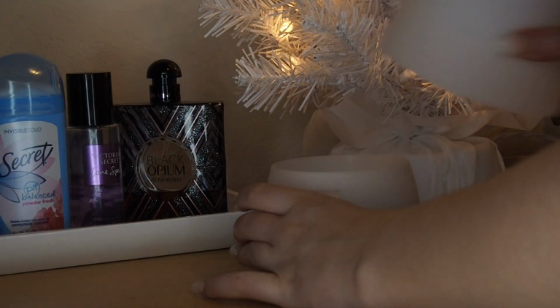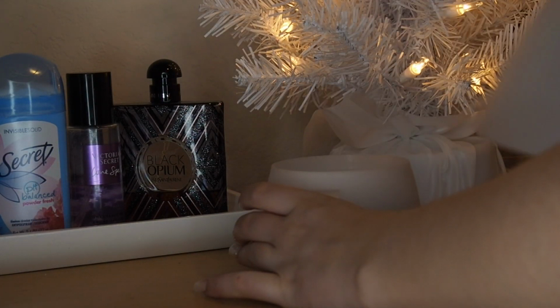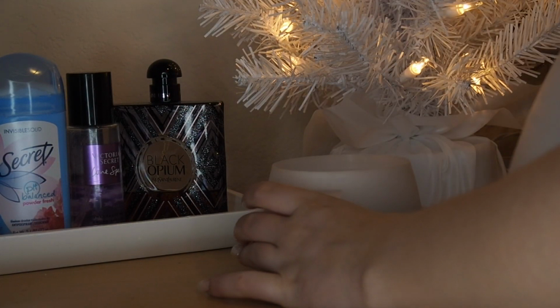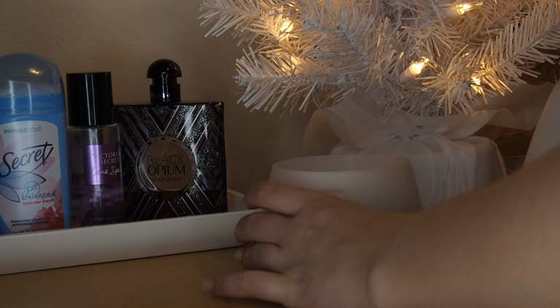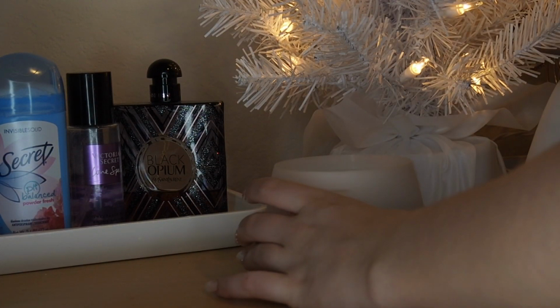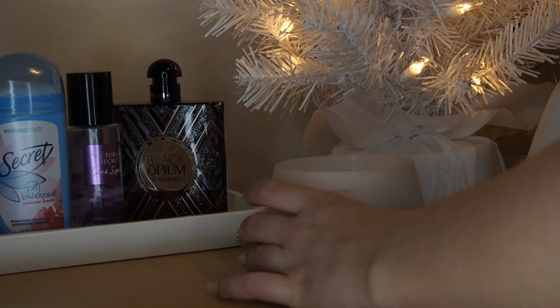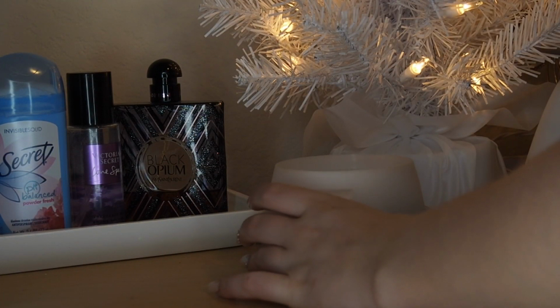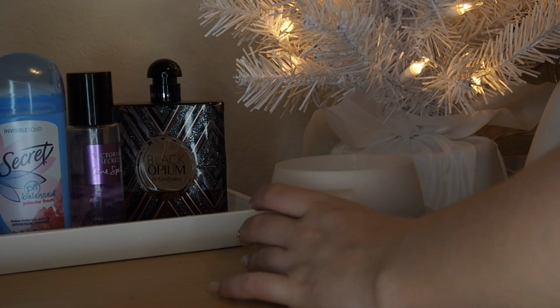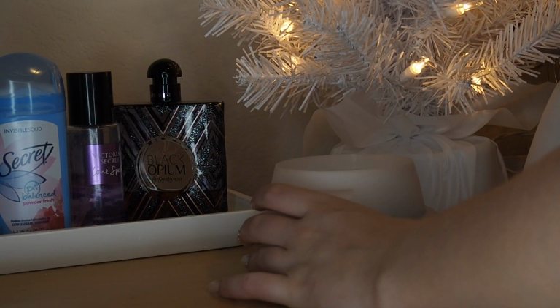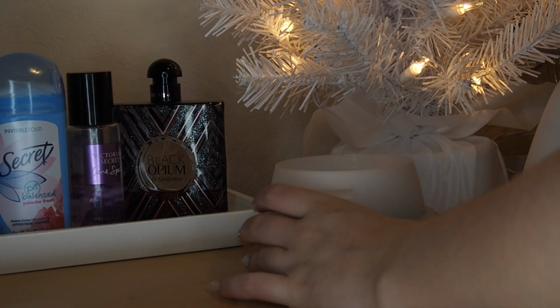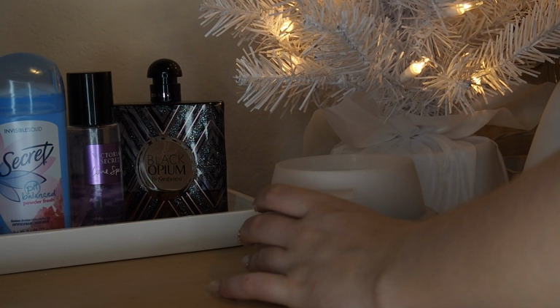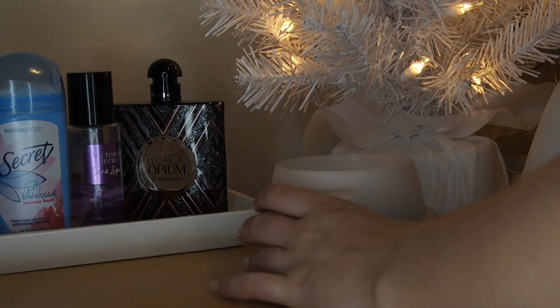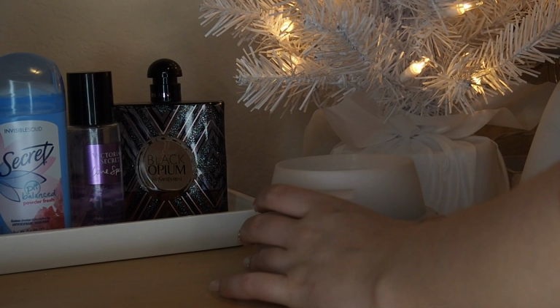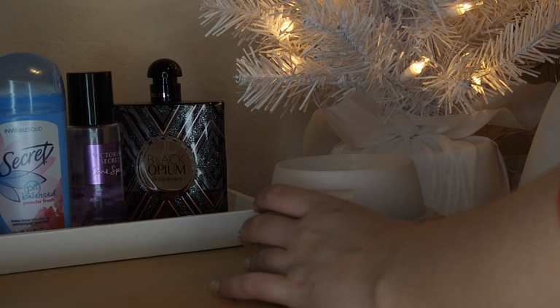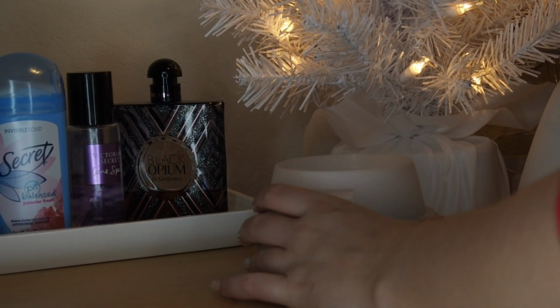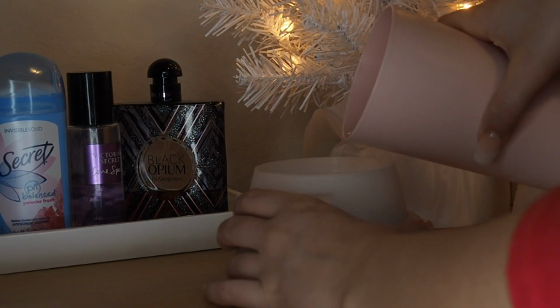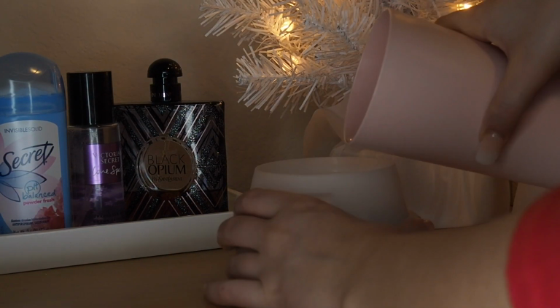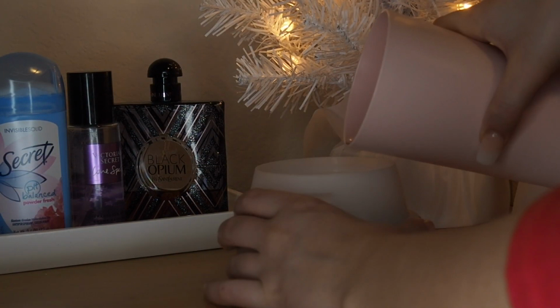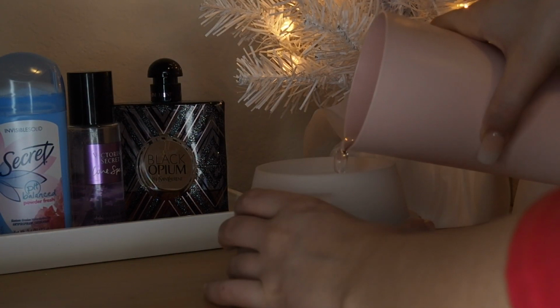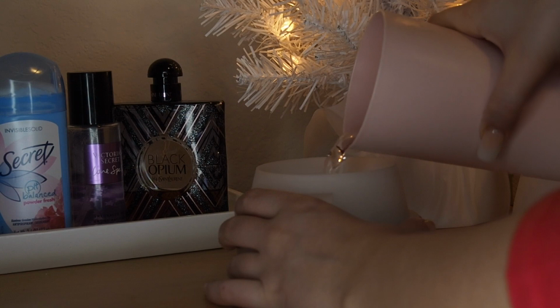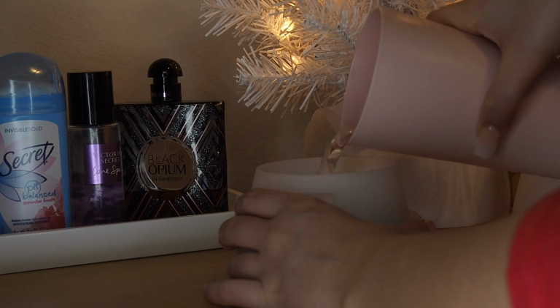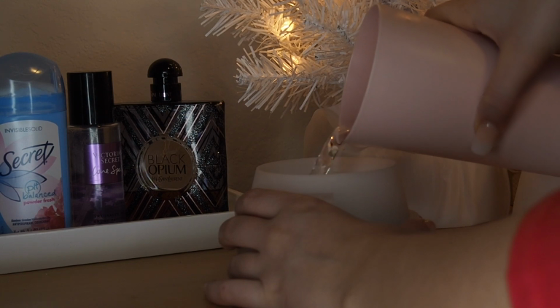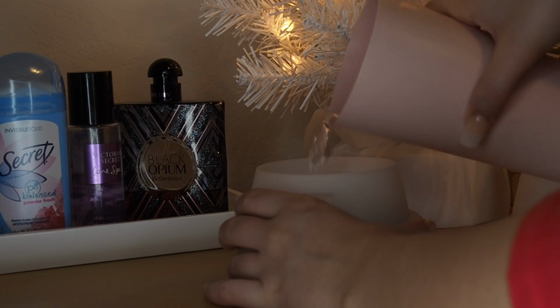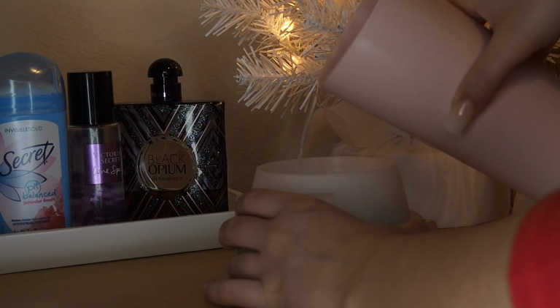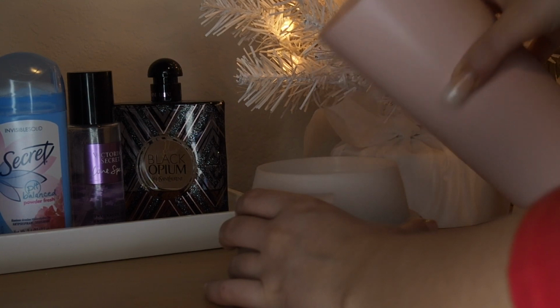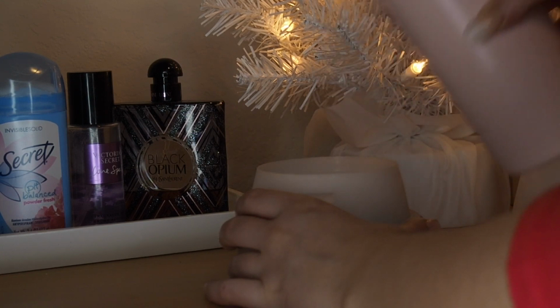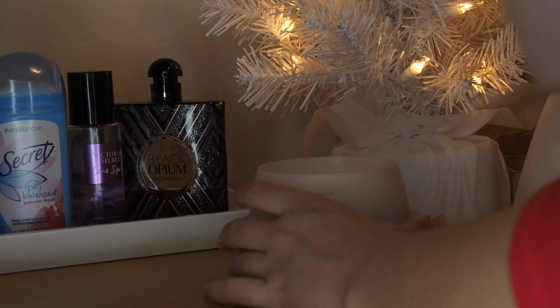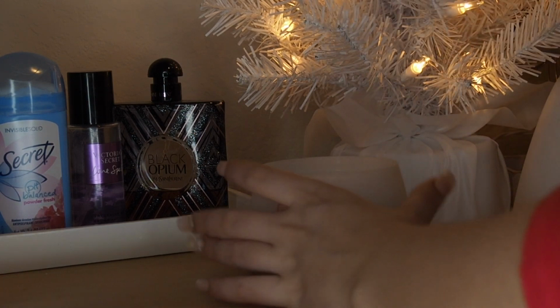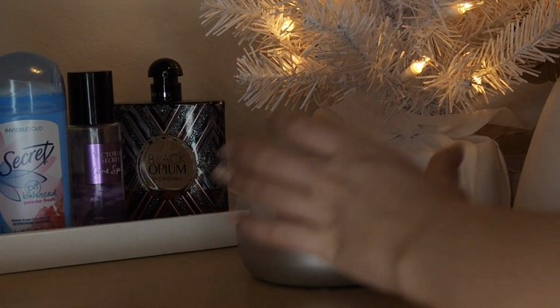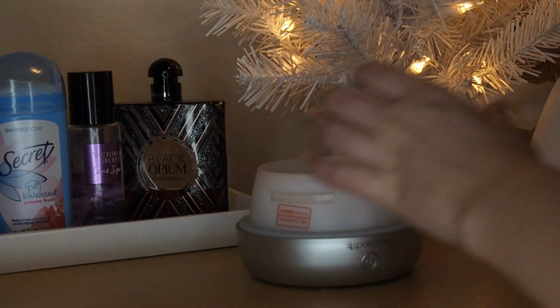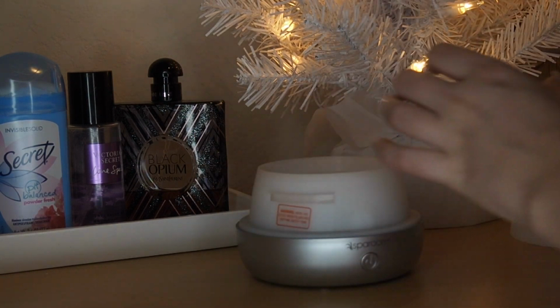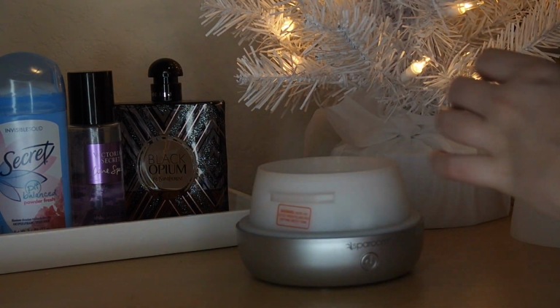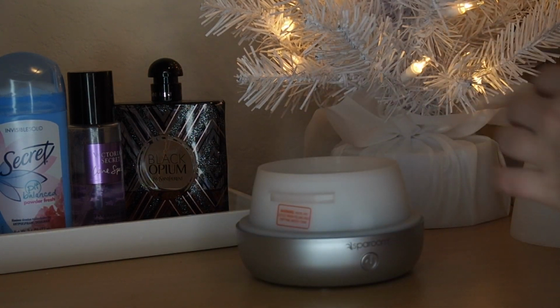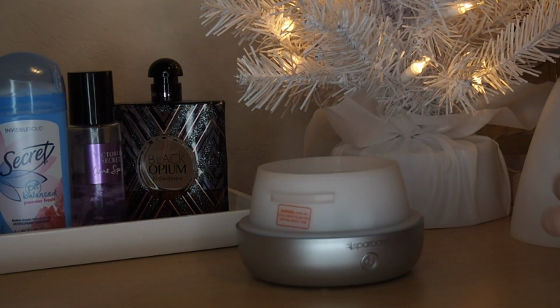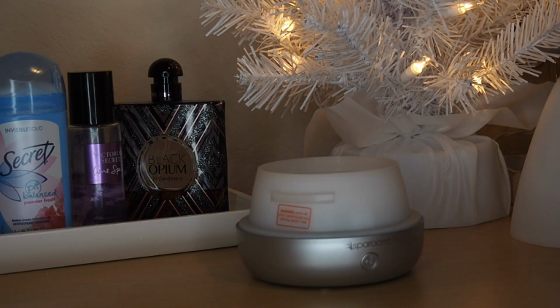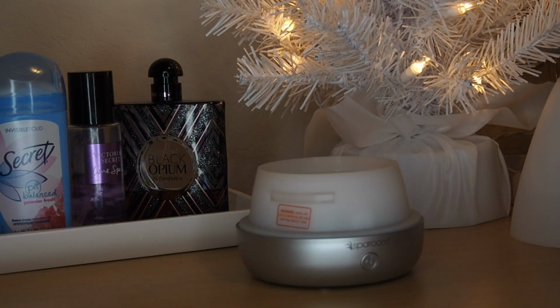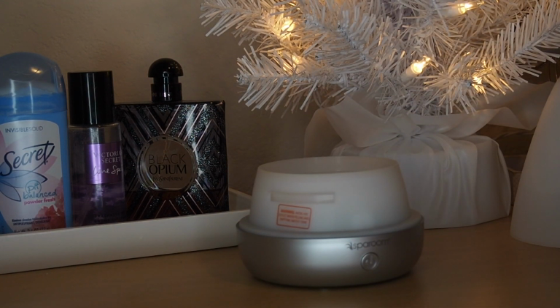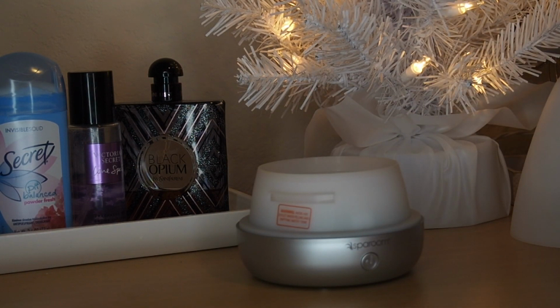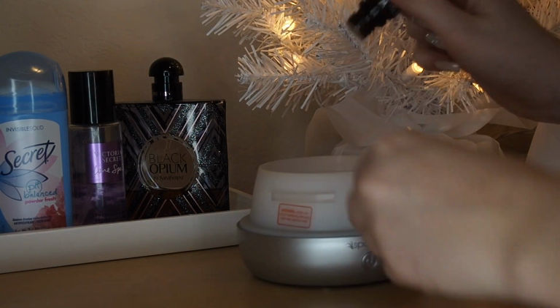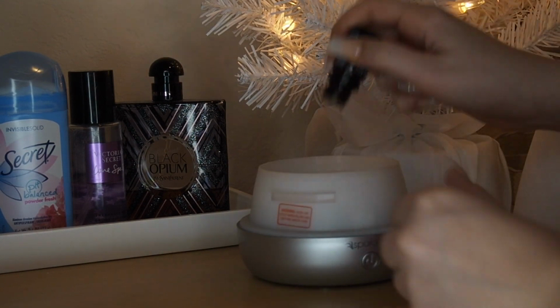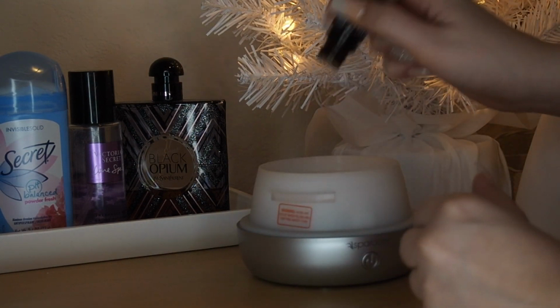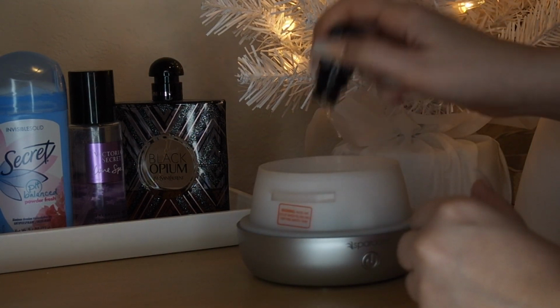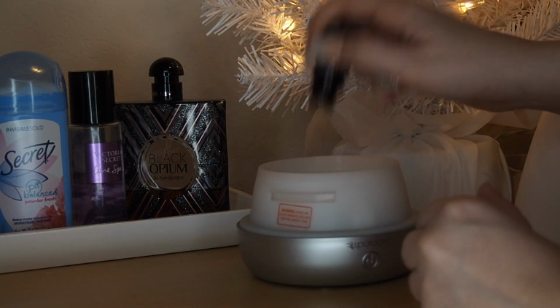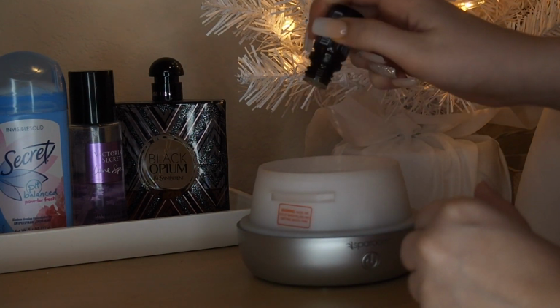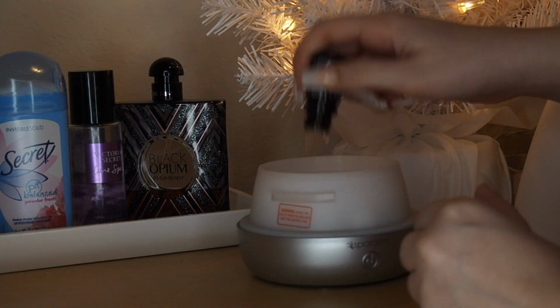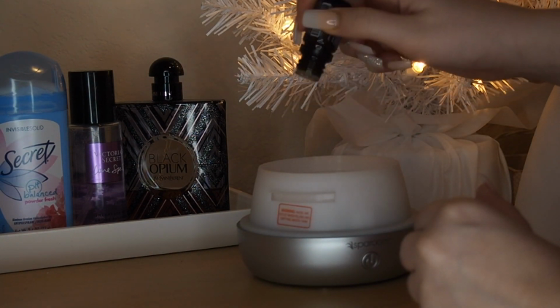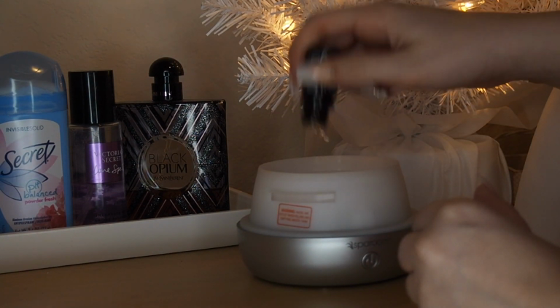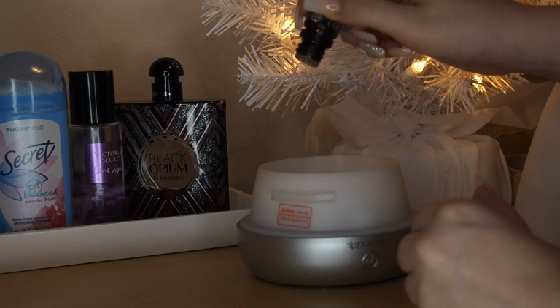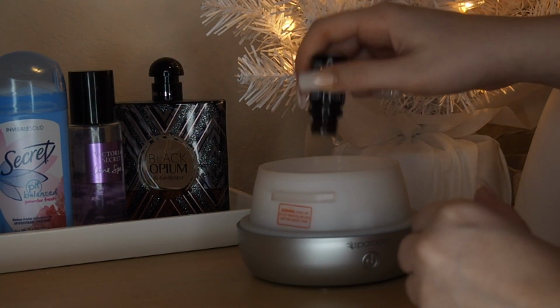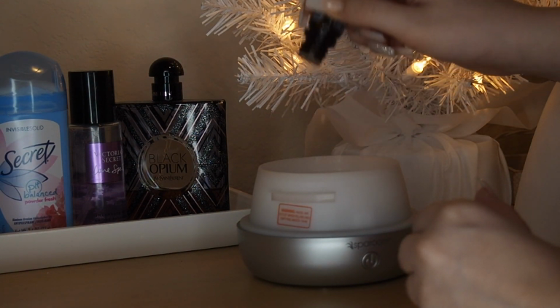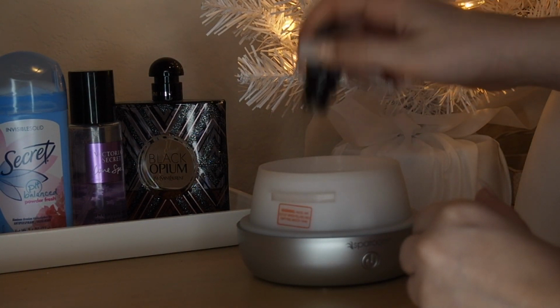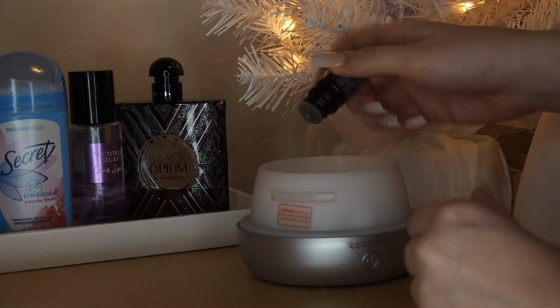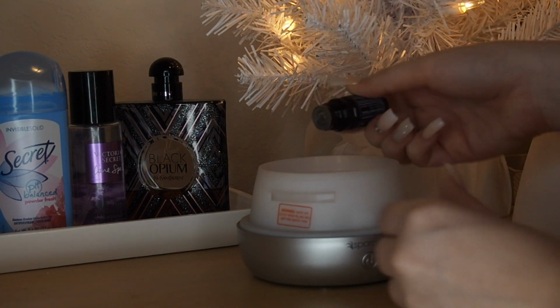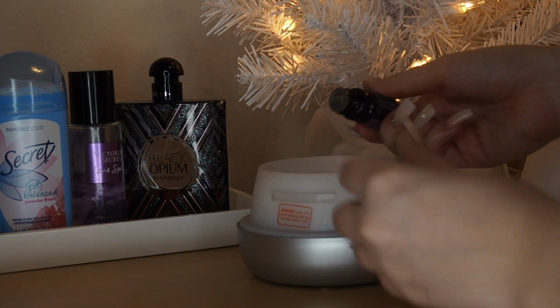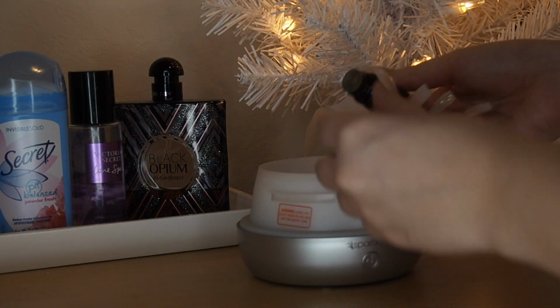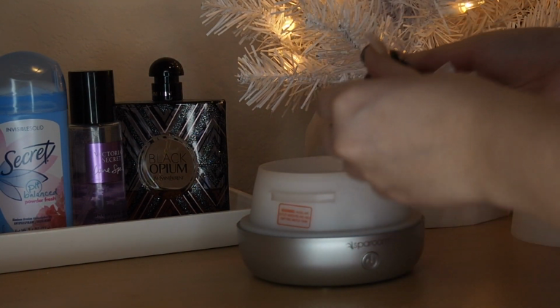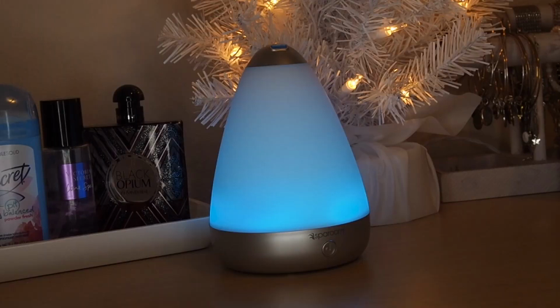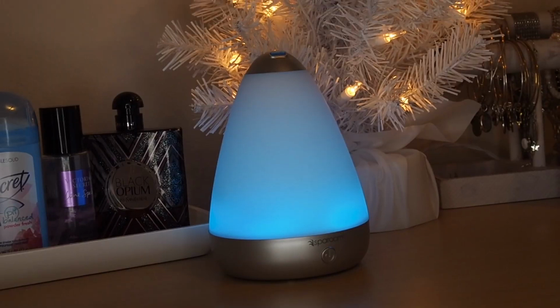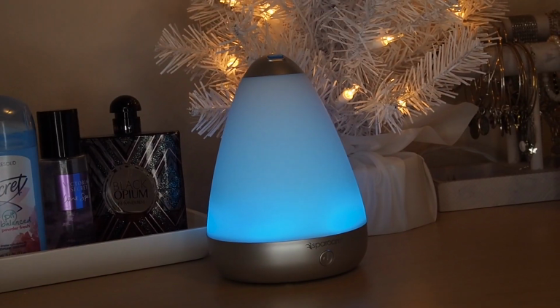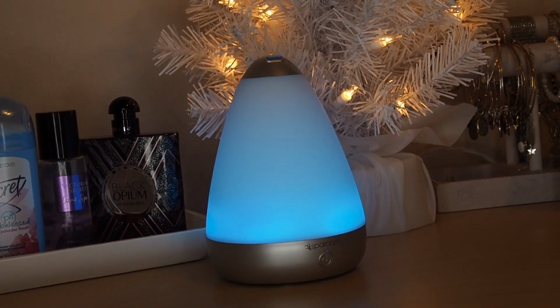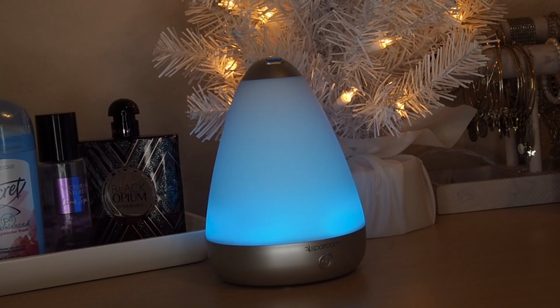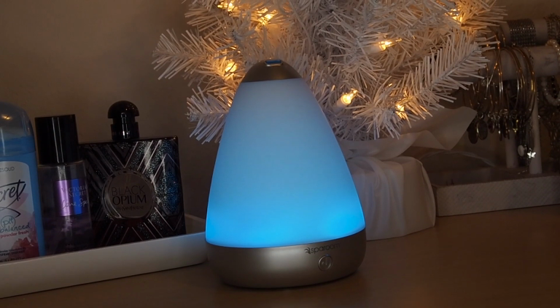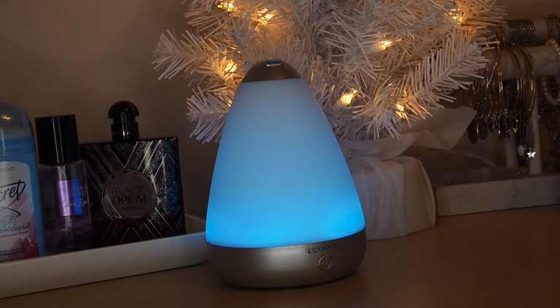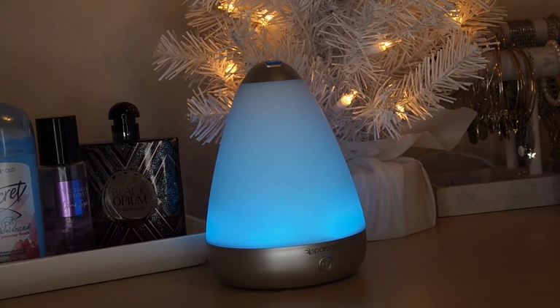Now I'm putting my diffuser on. I just poured some water in and then put some drops of my lavender essential oil in it and turned it on.